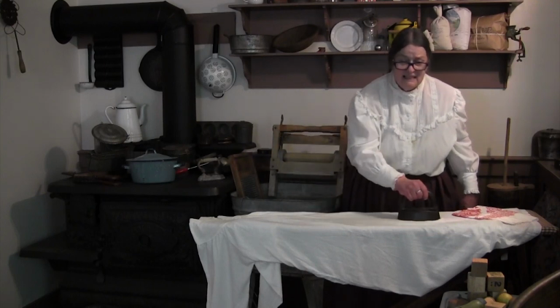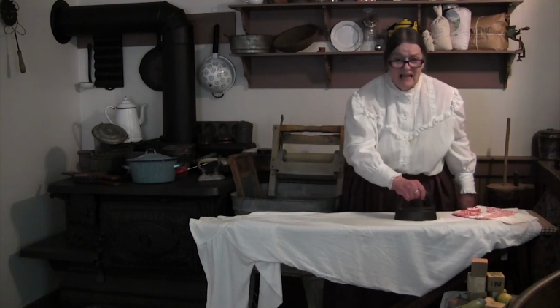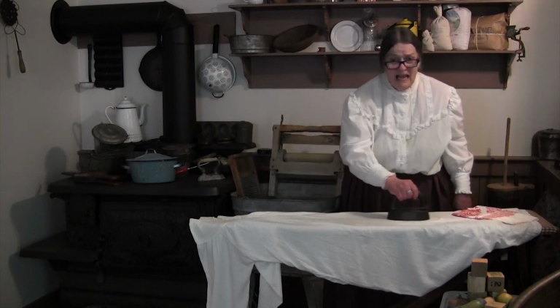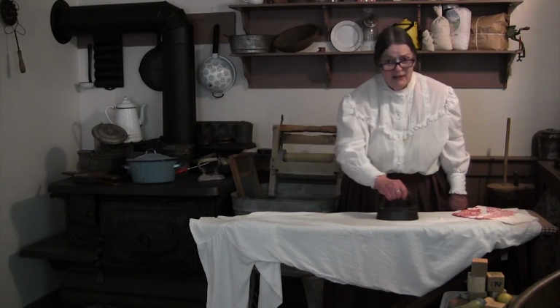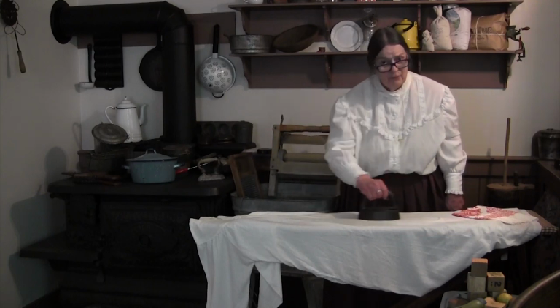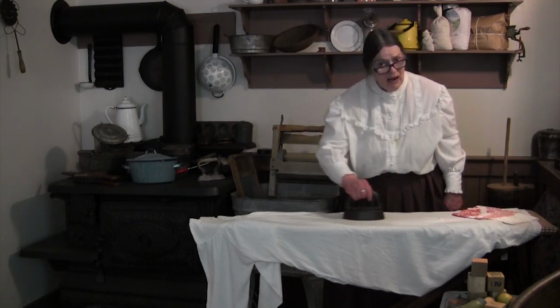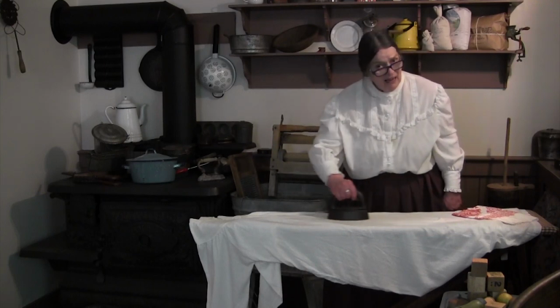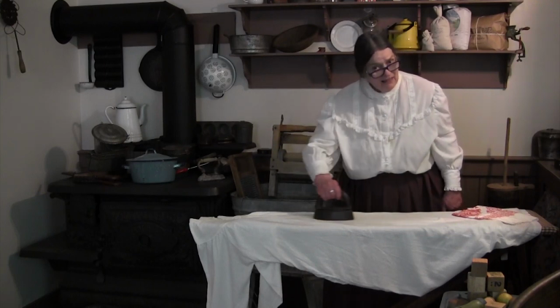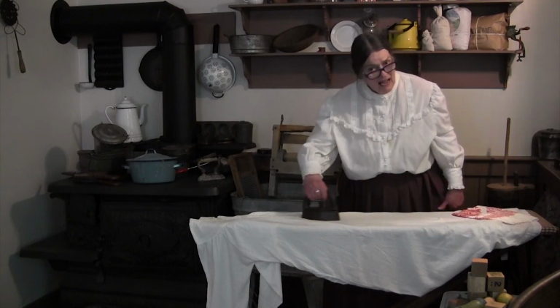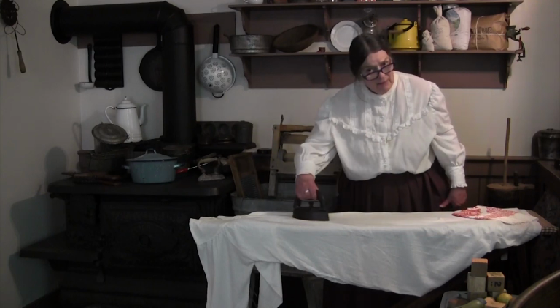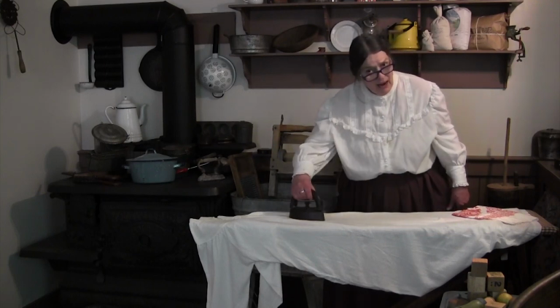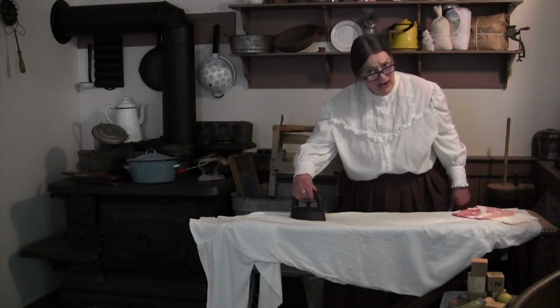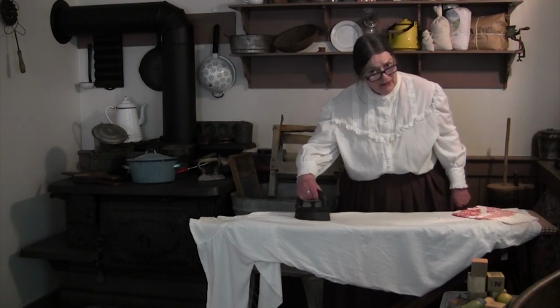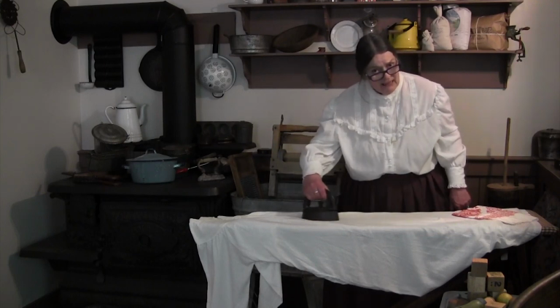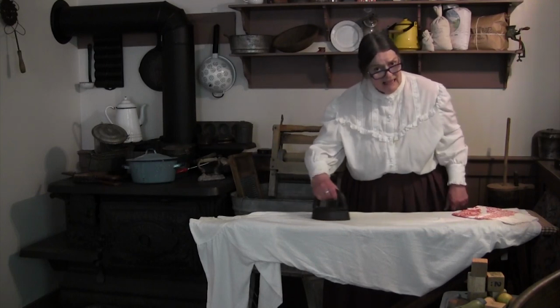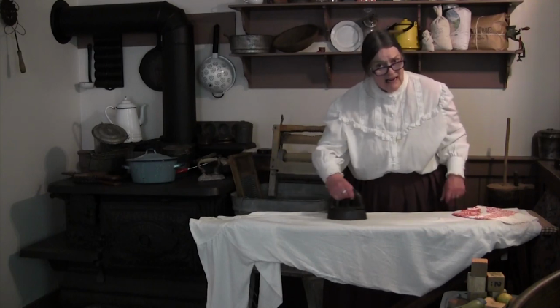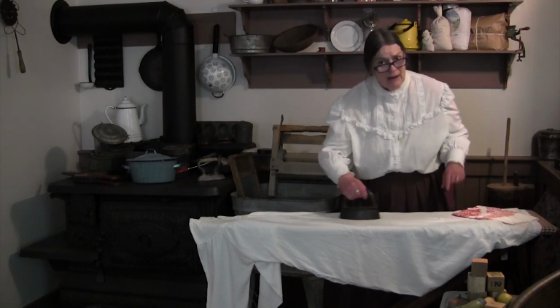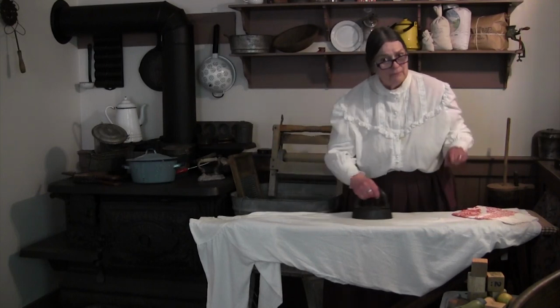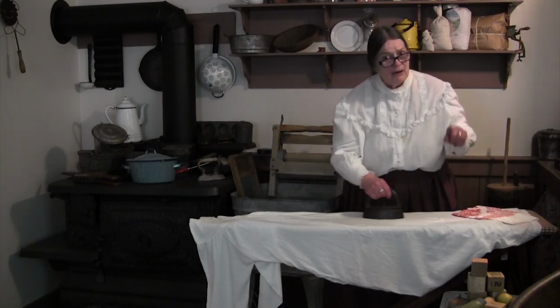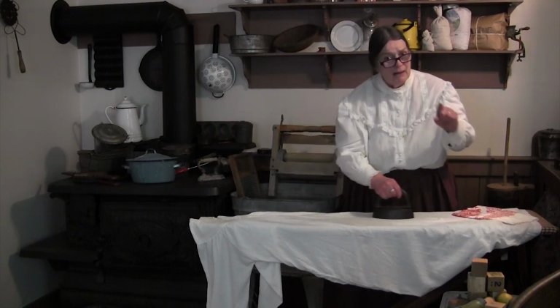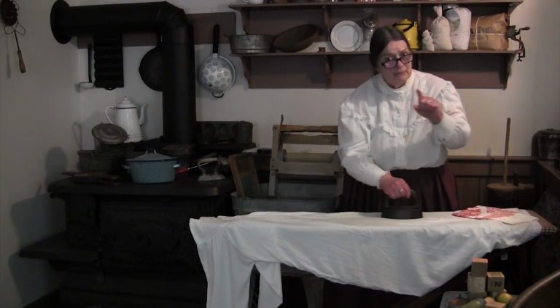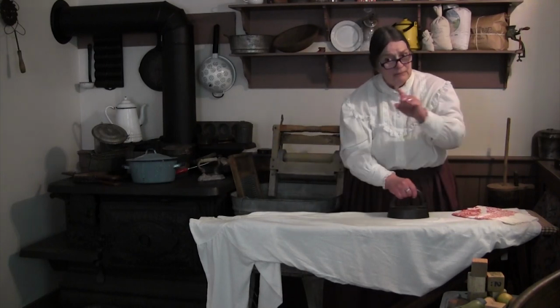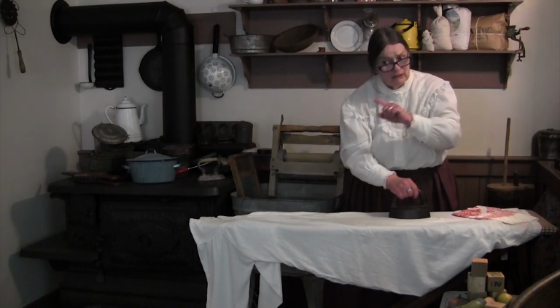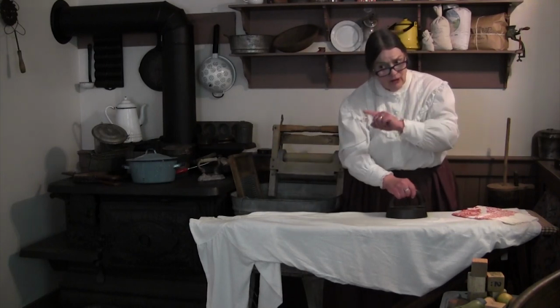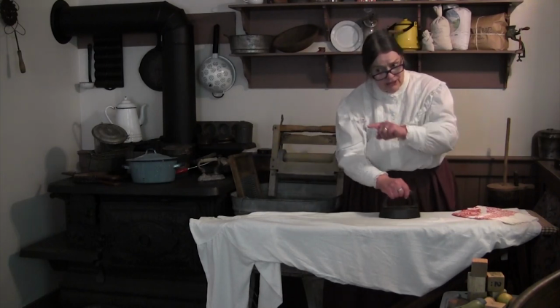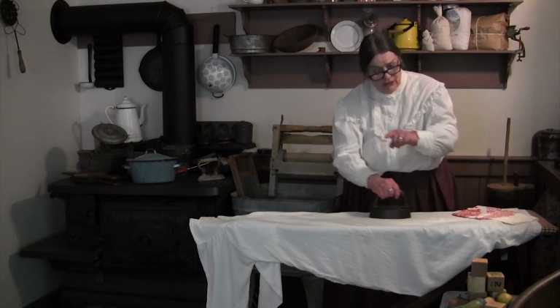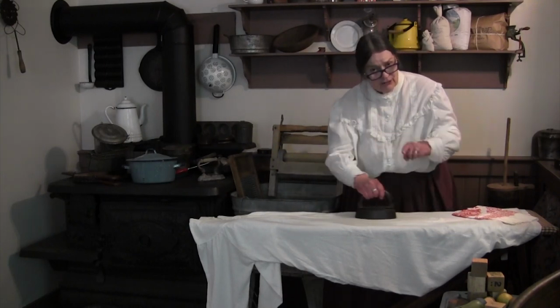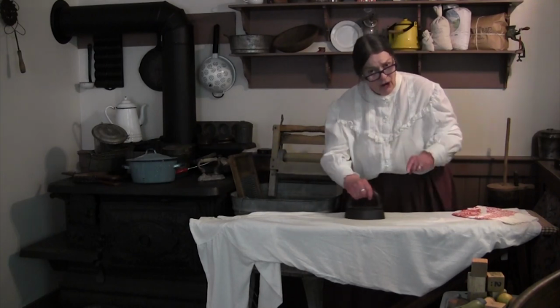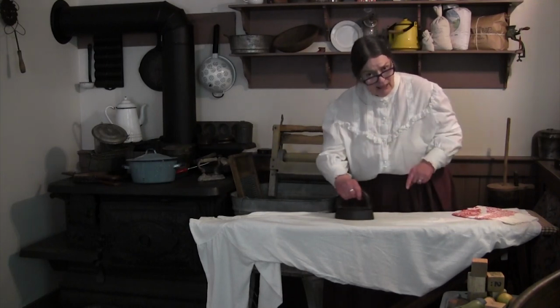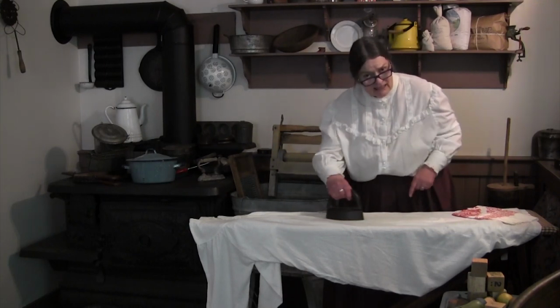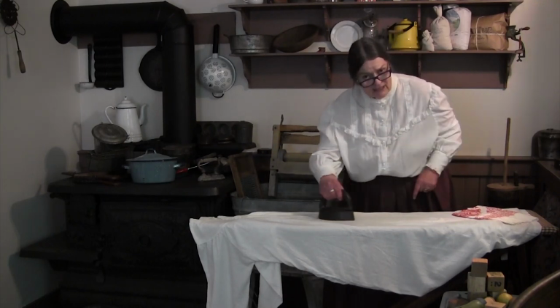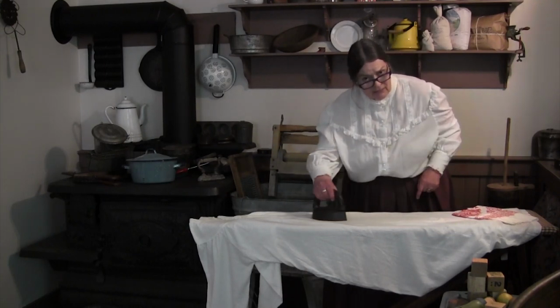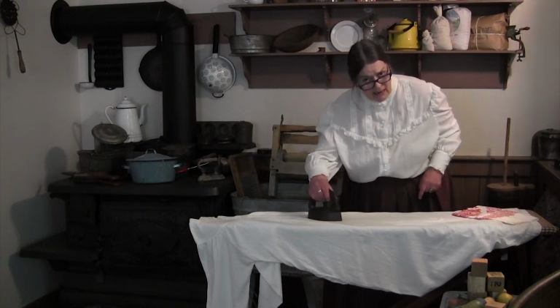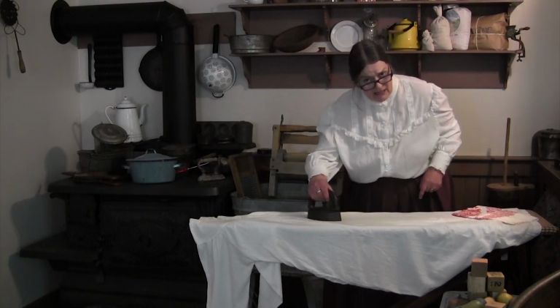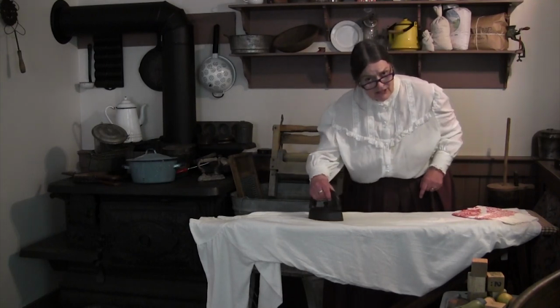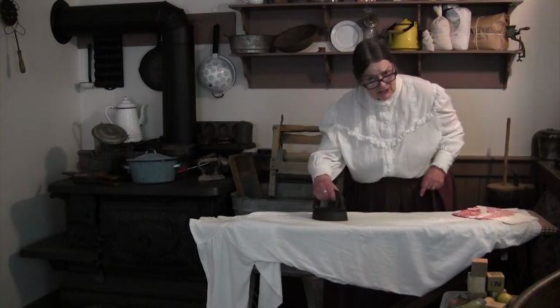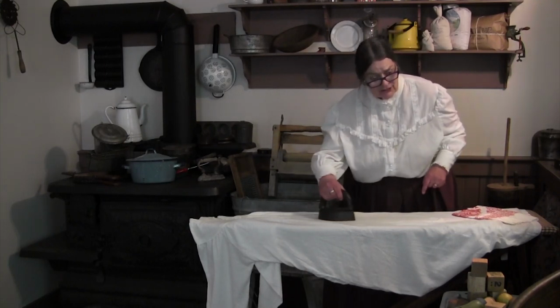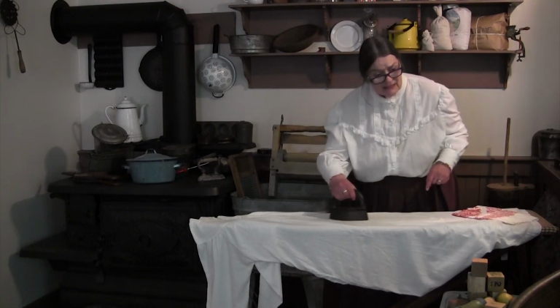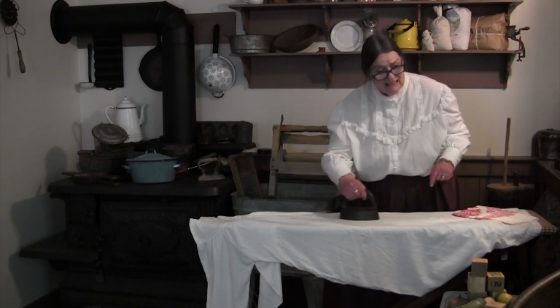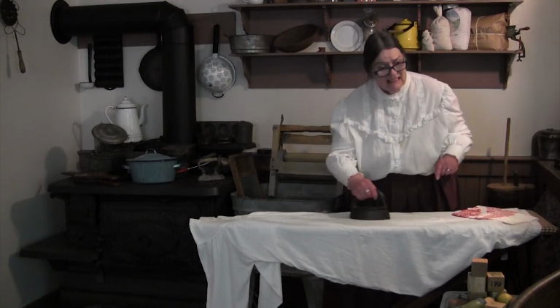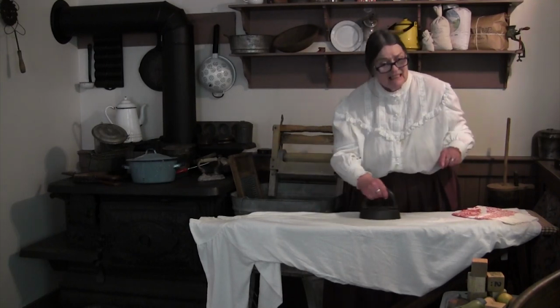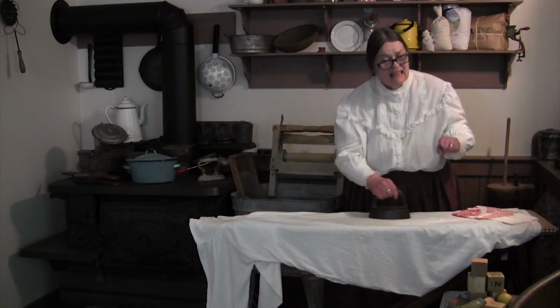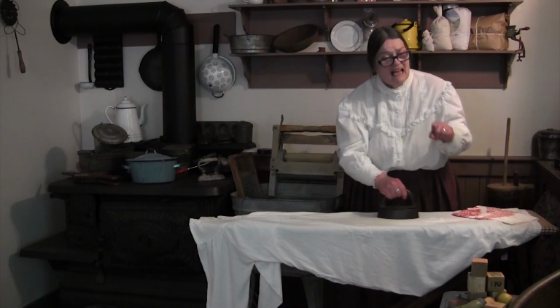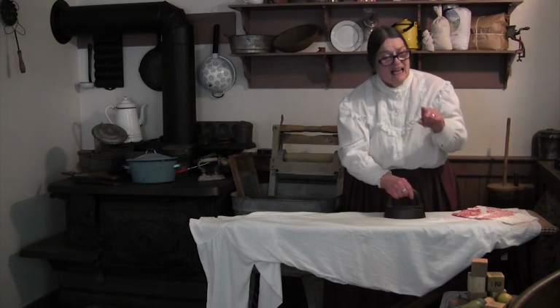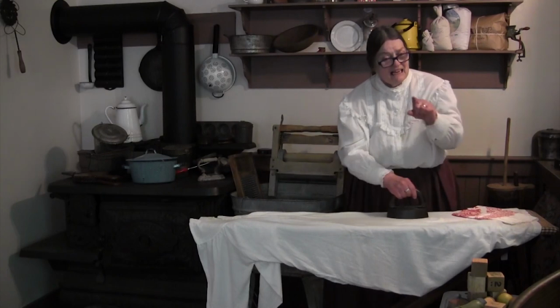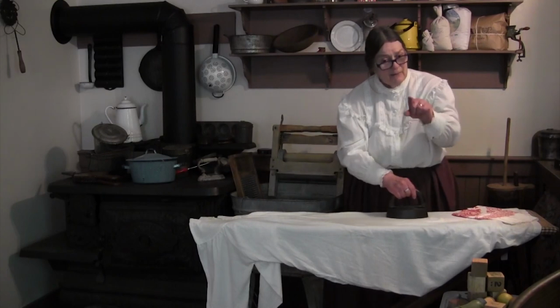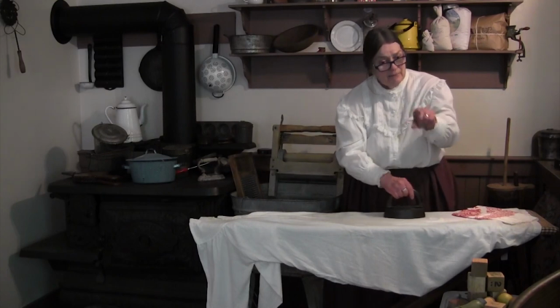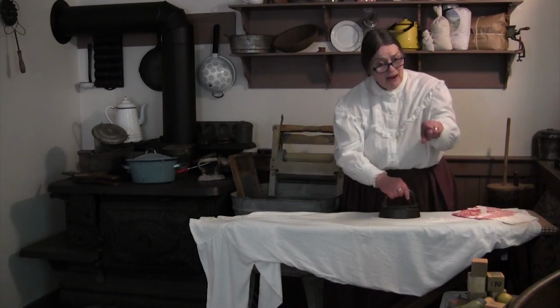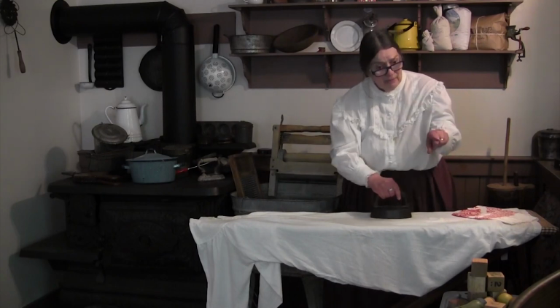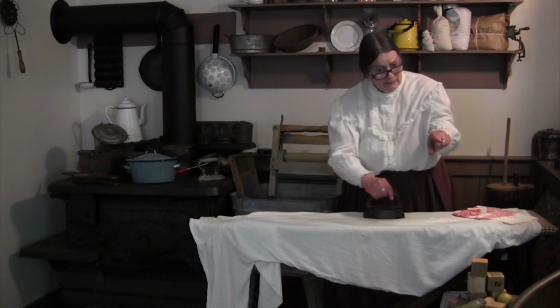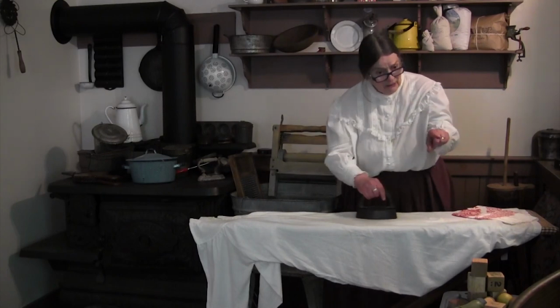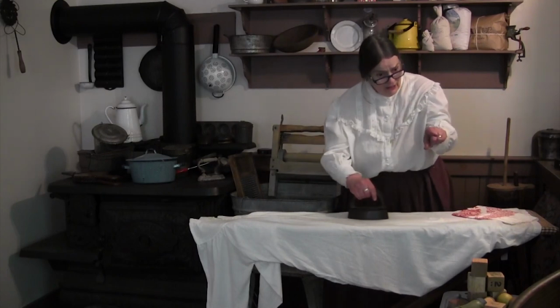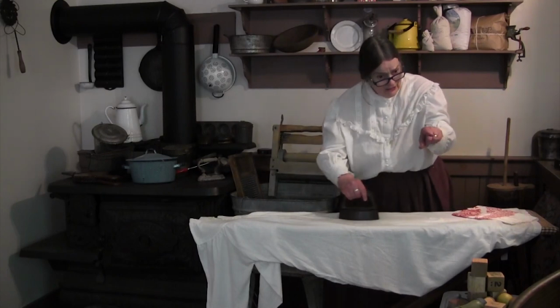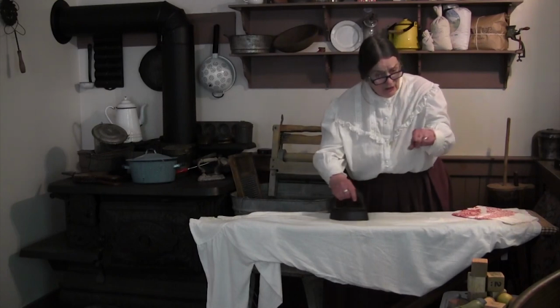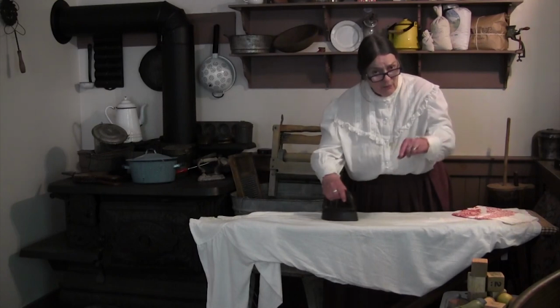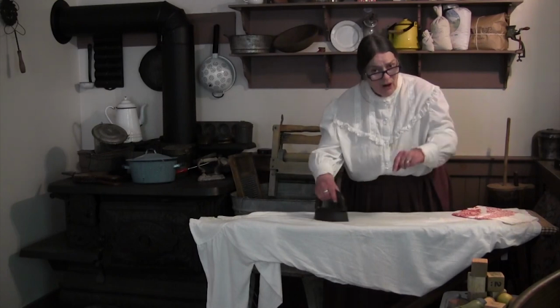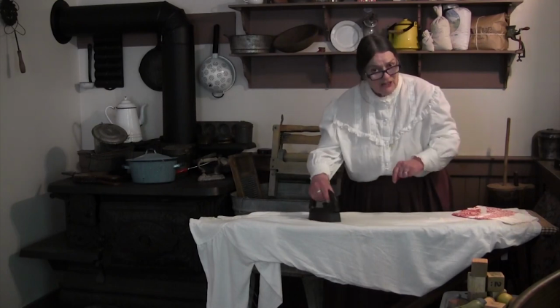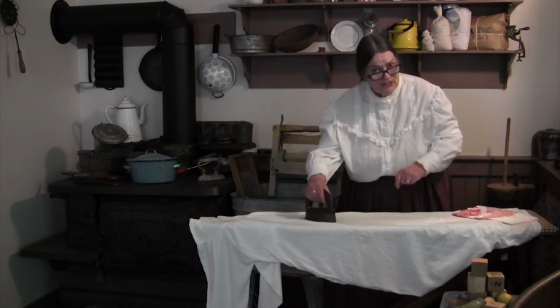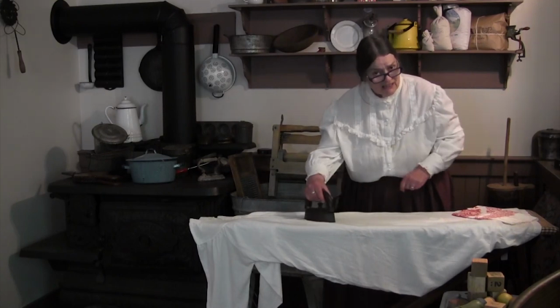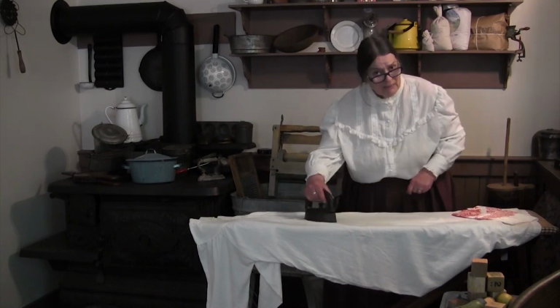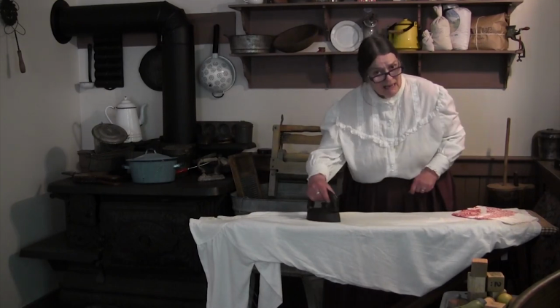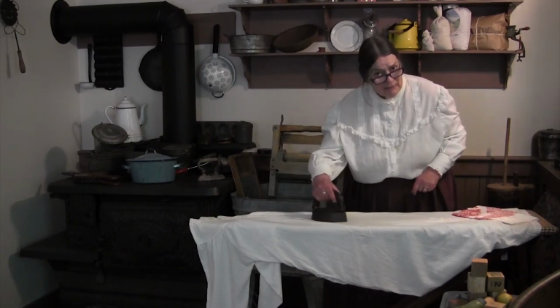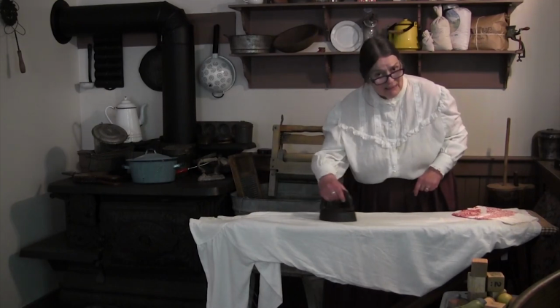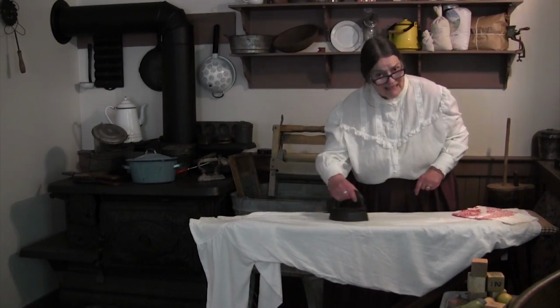While ironing, they were probably also talking to their children and watching the baby.